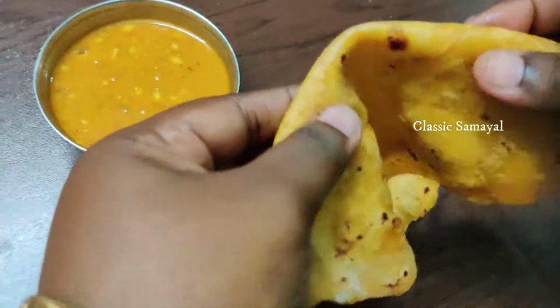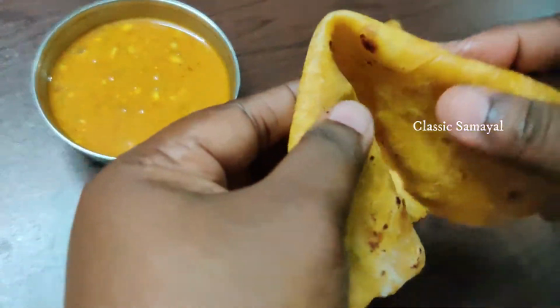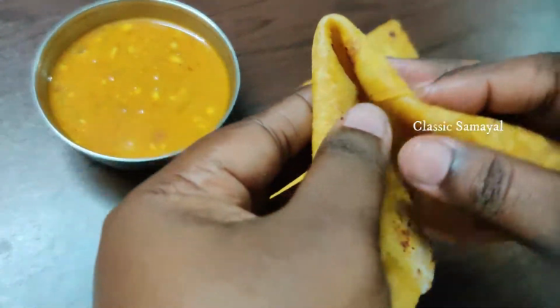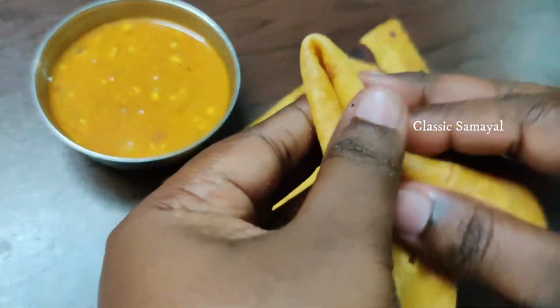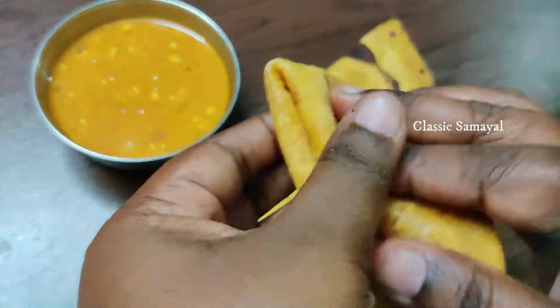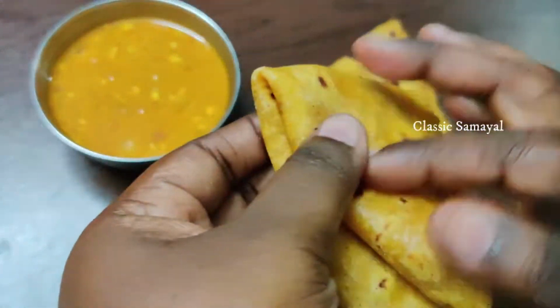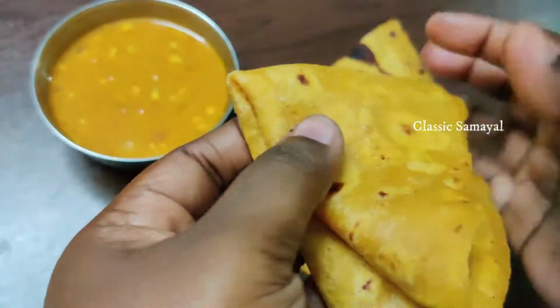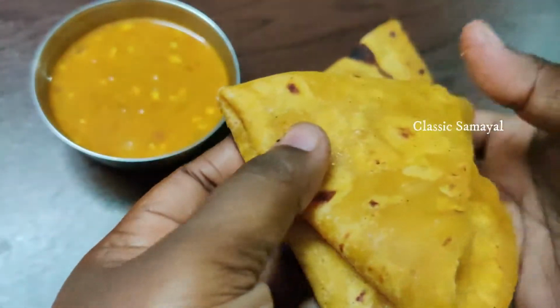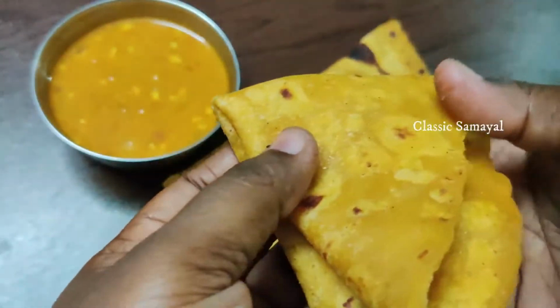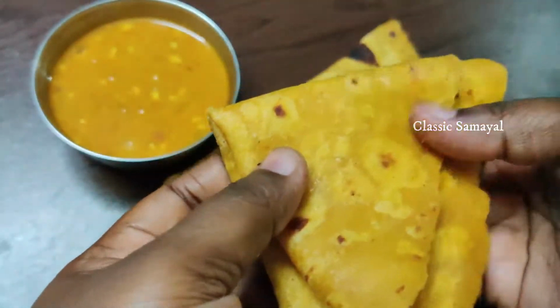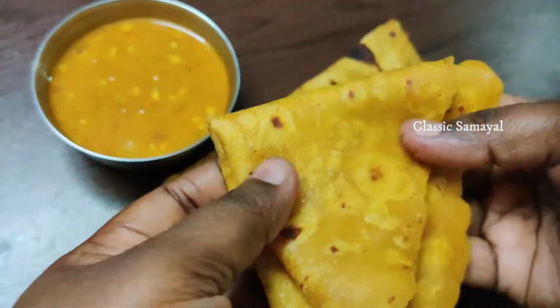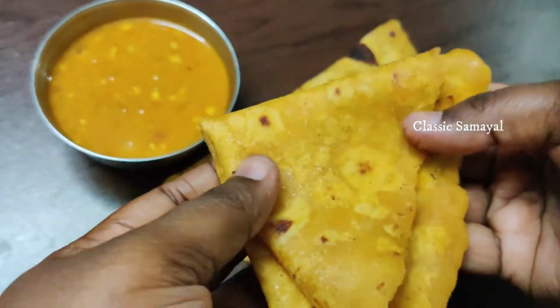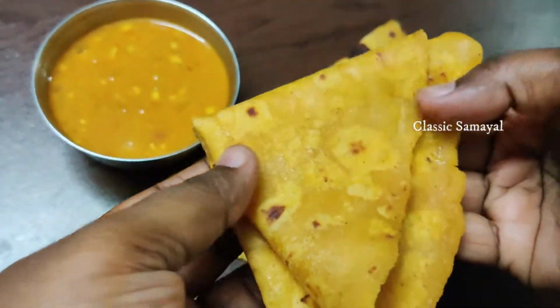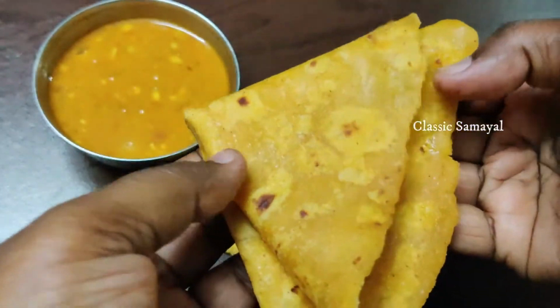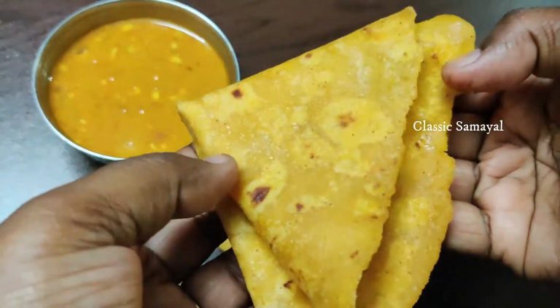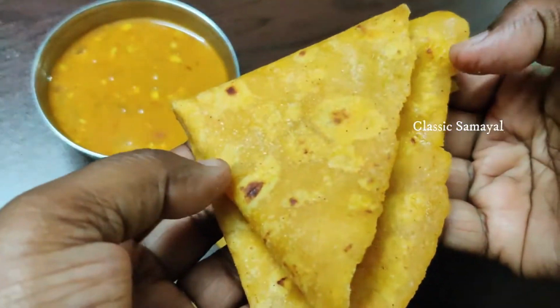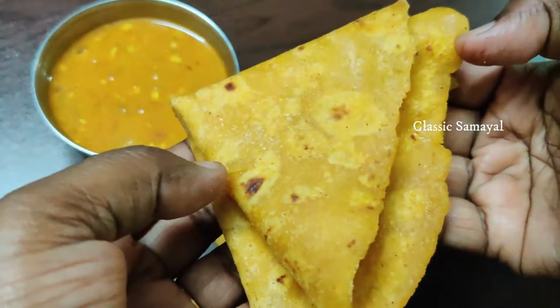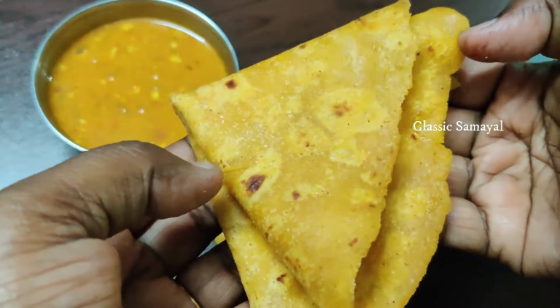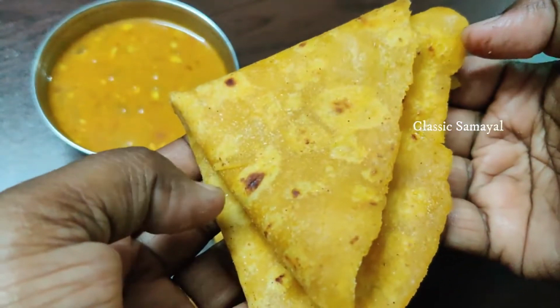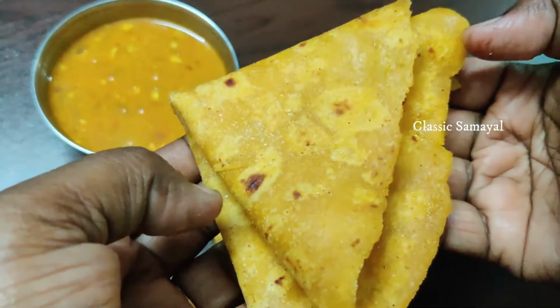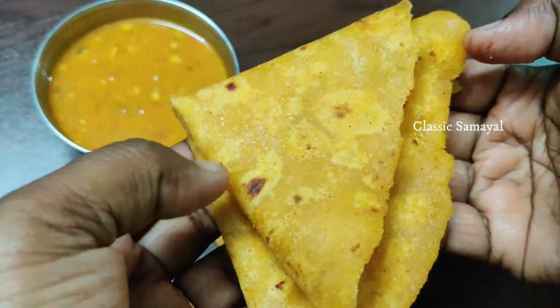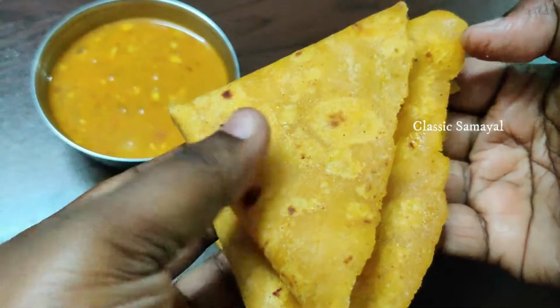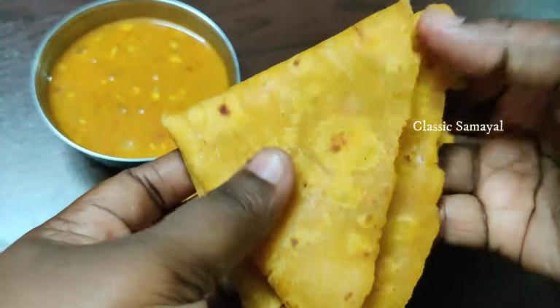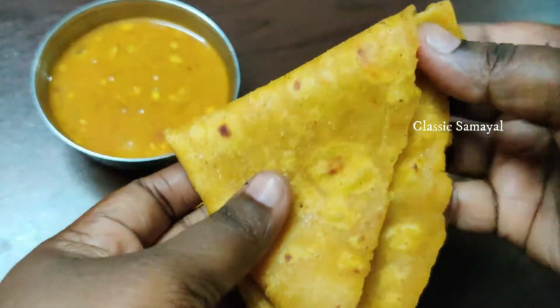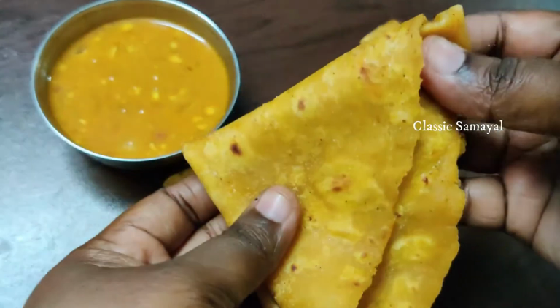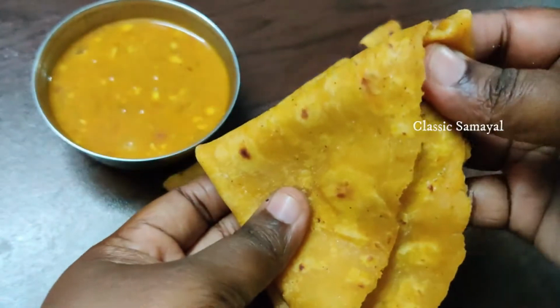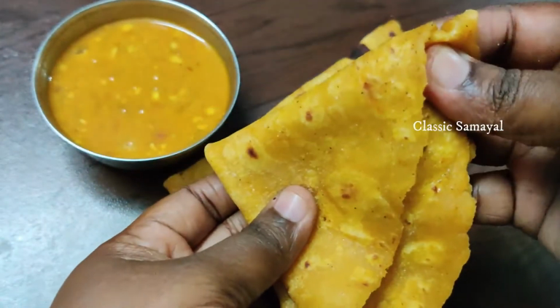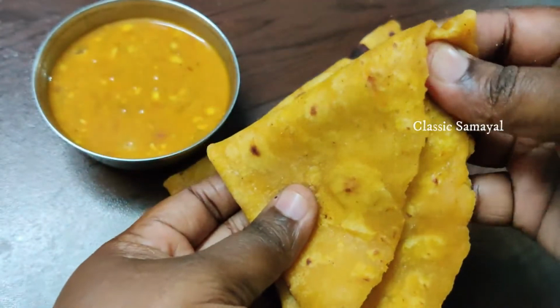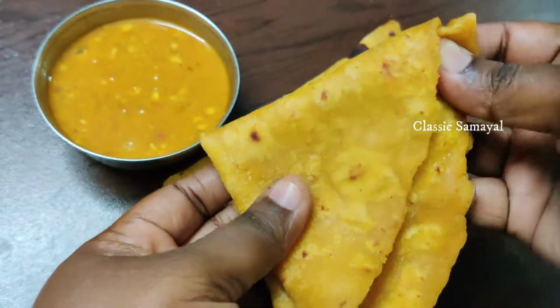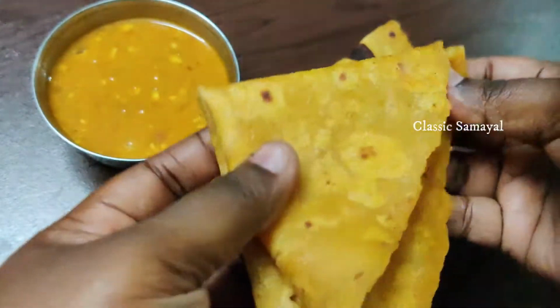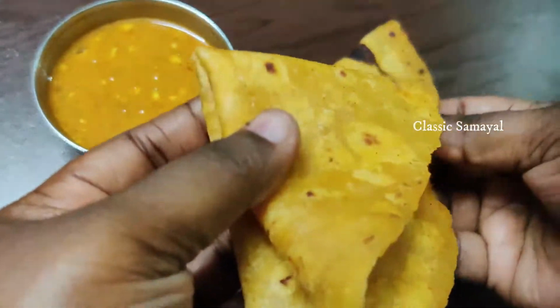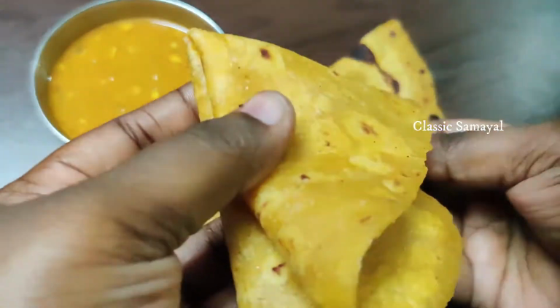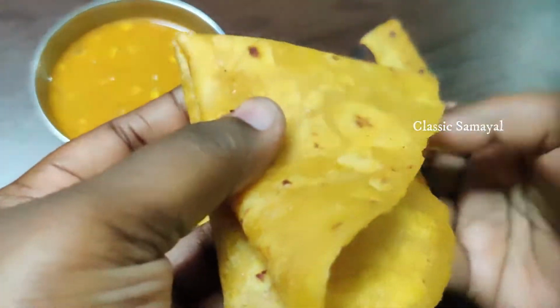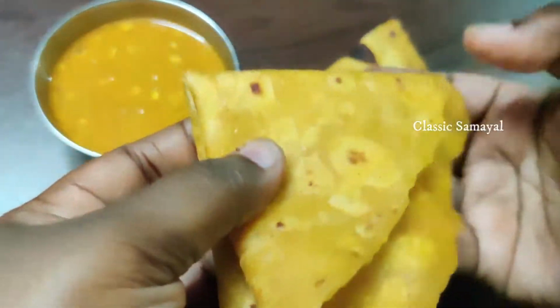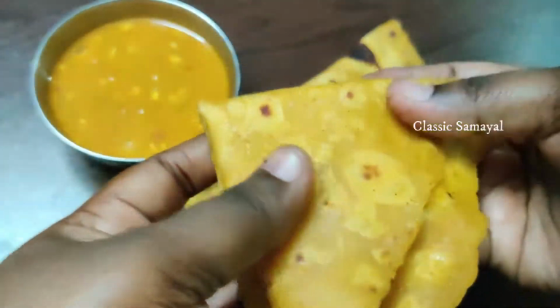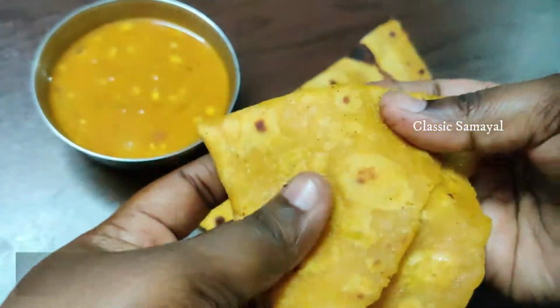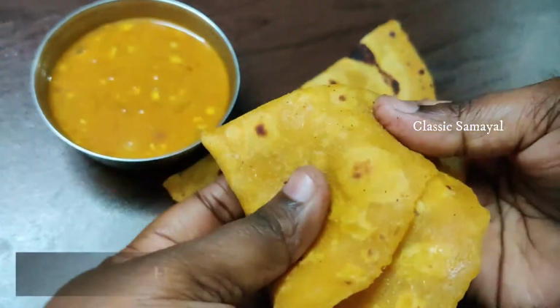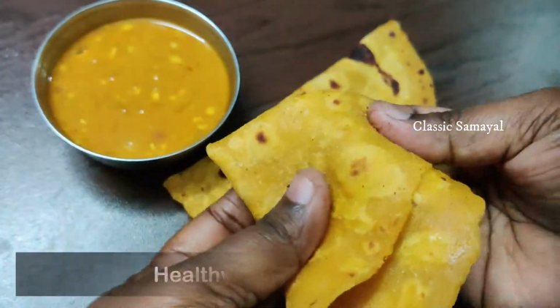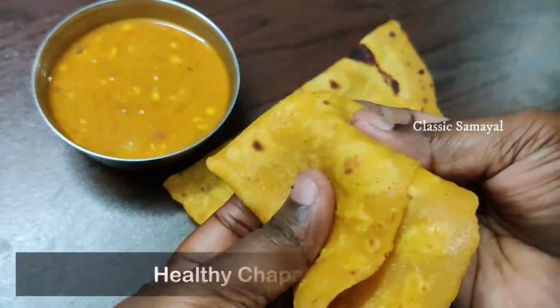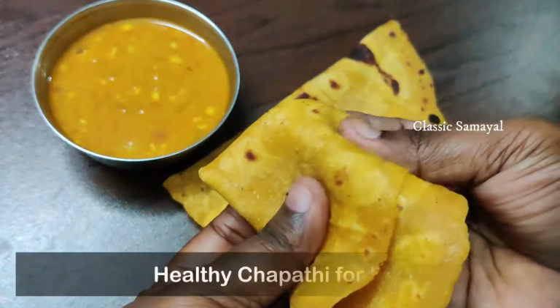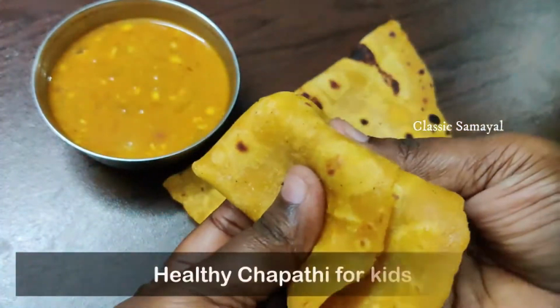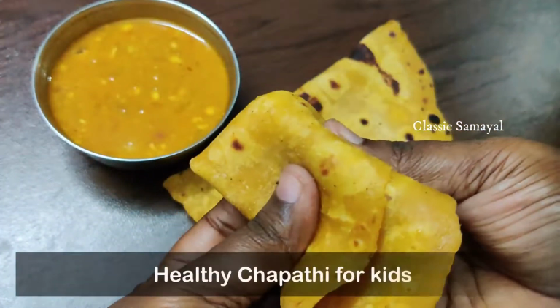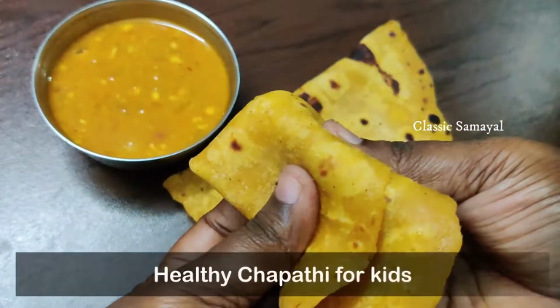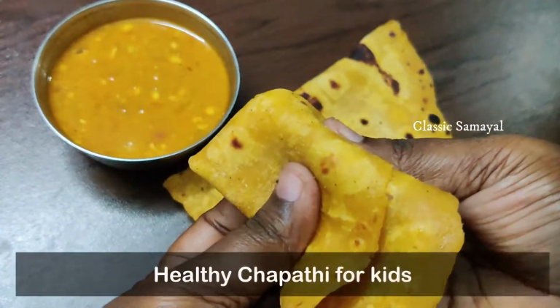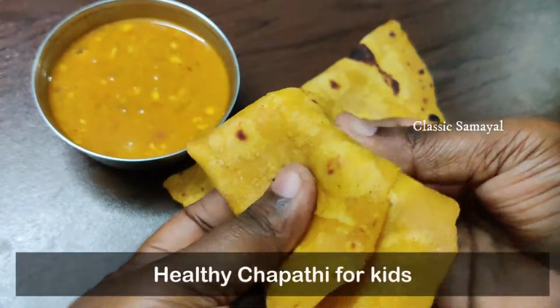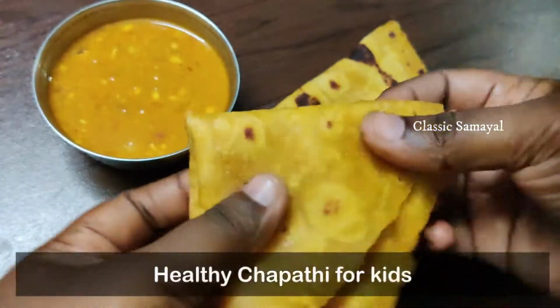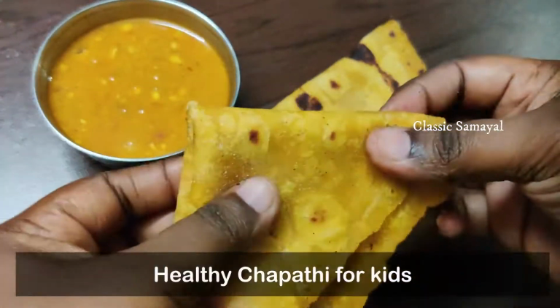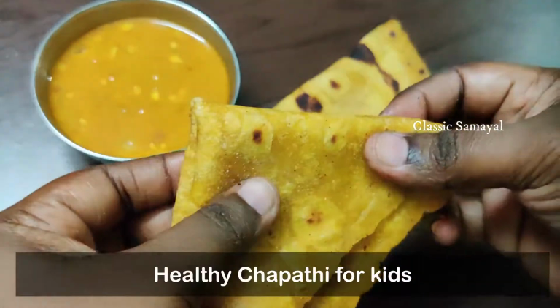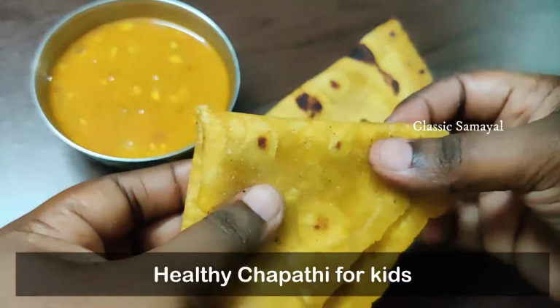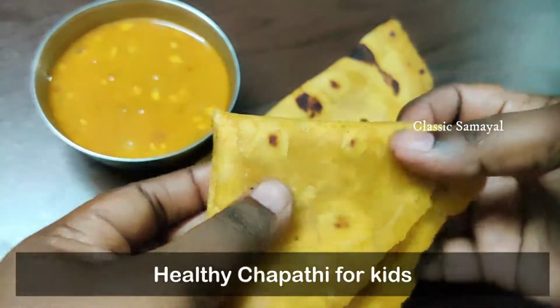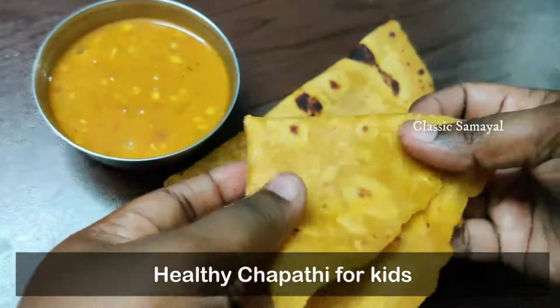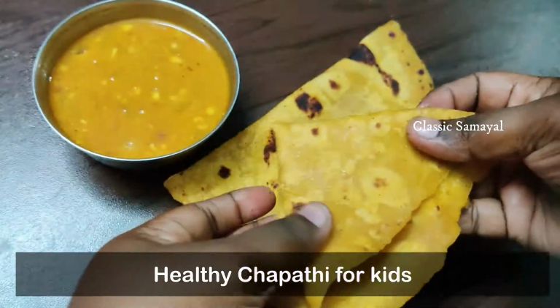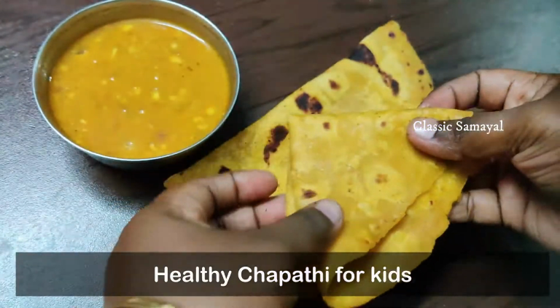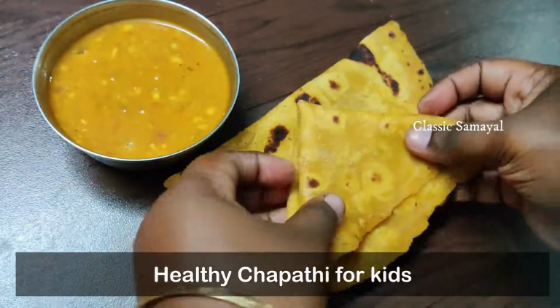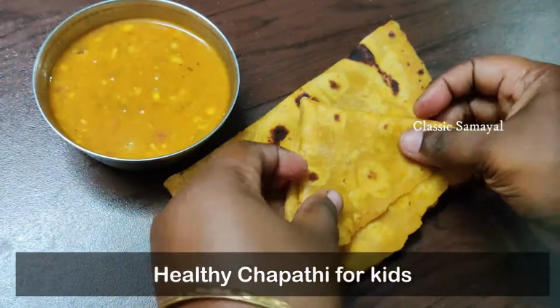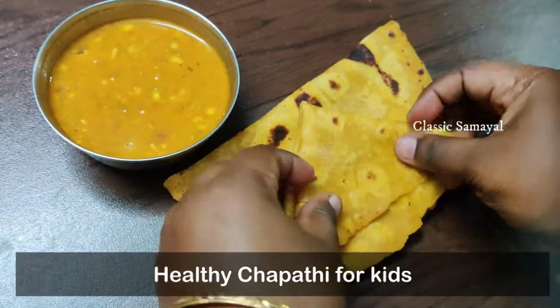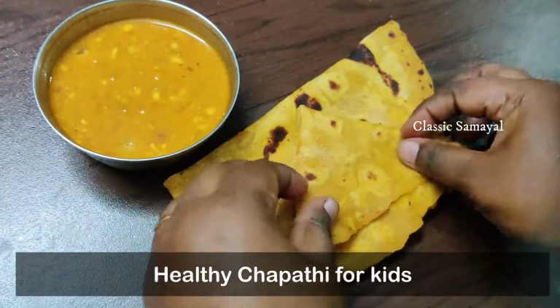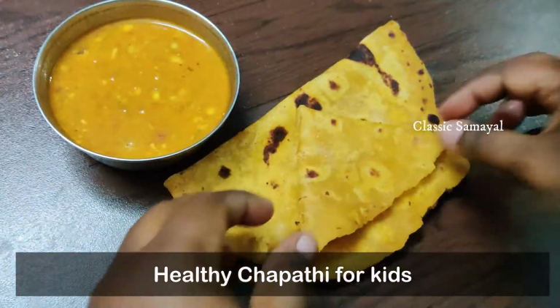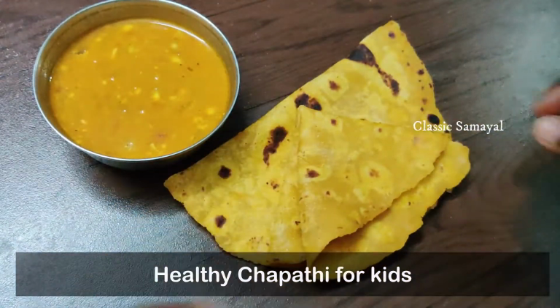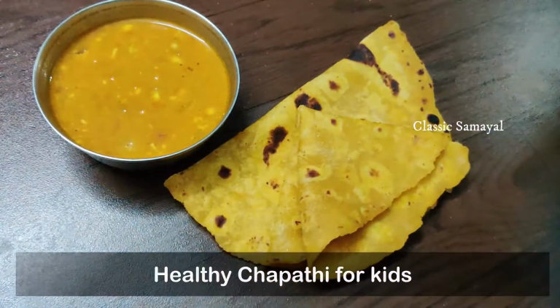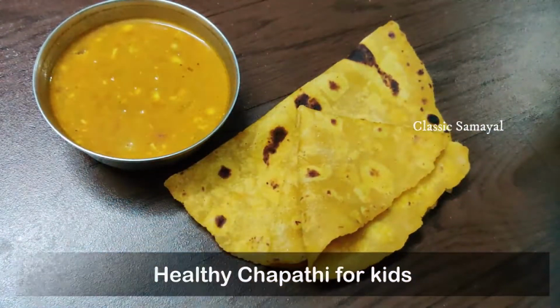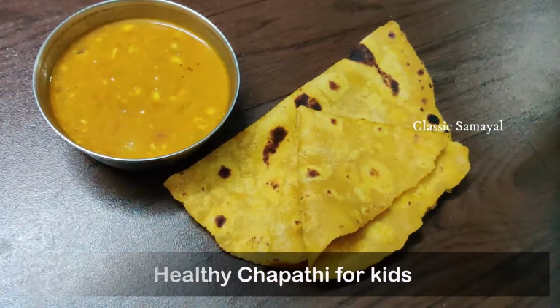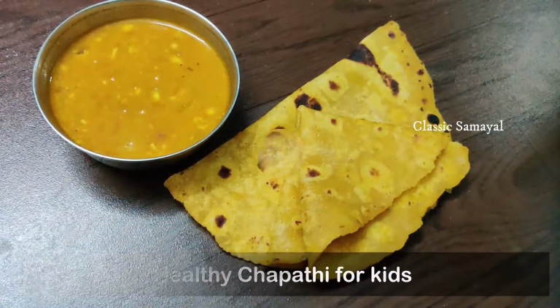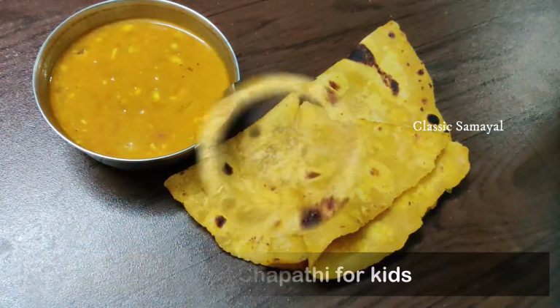If you want to make this recipe, please comment below. If you like this video, don't forget to subscribe to our channel.